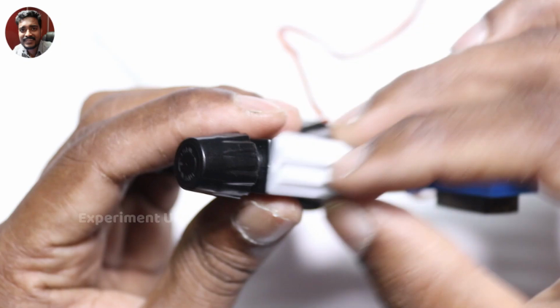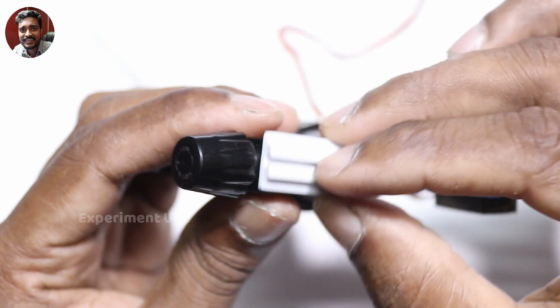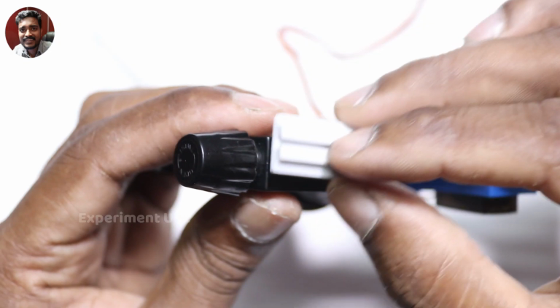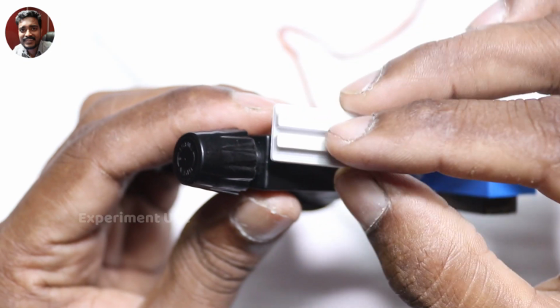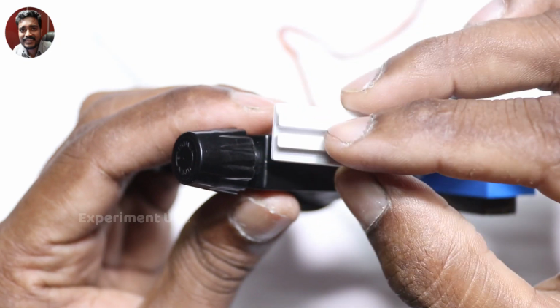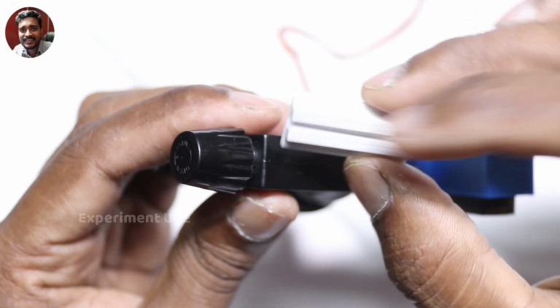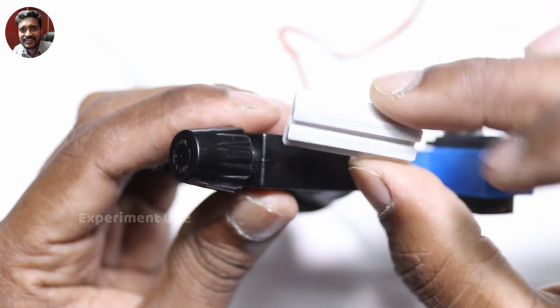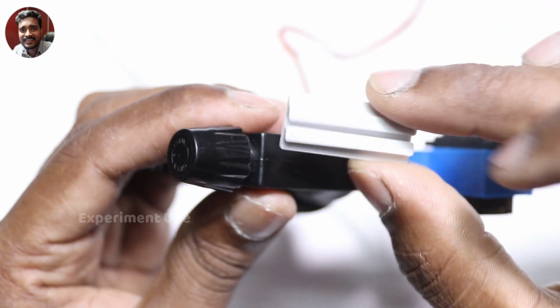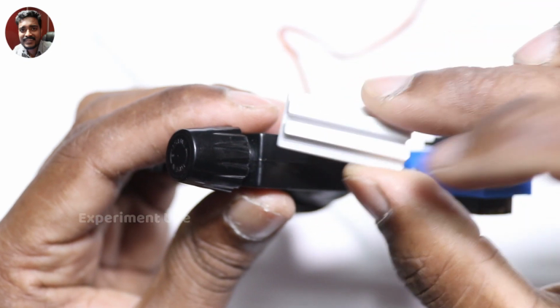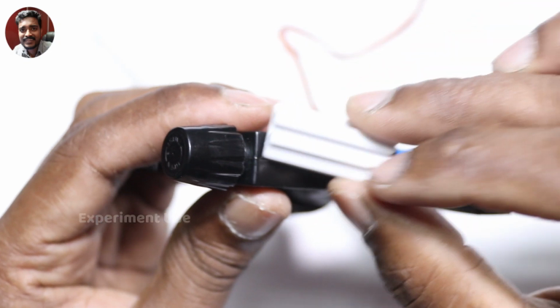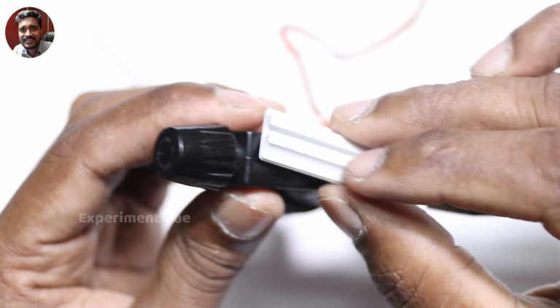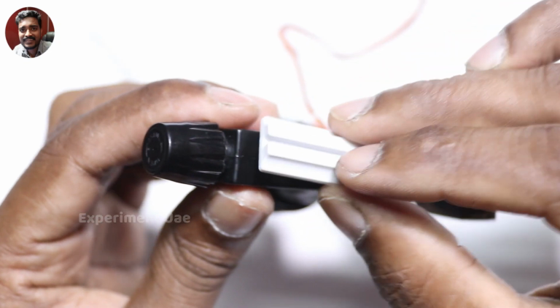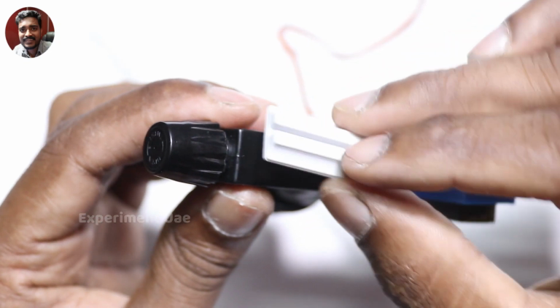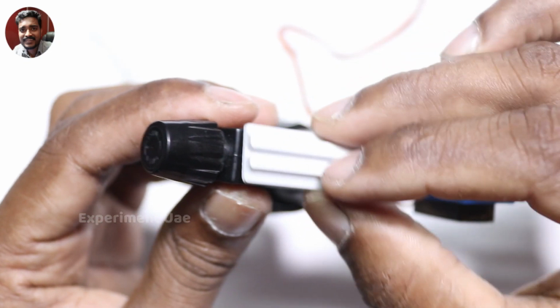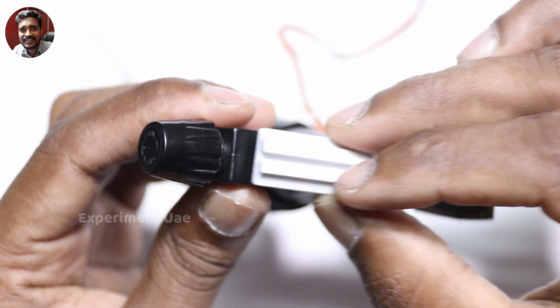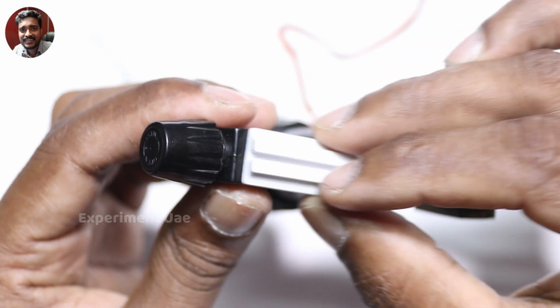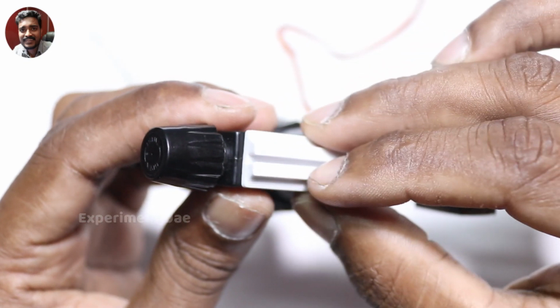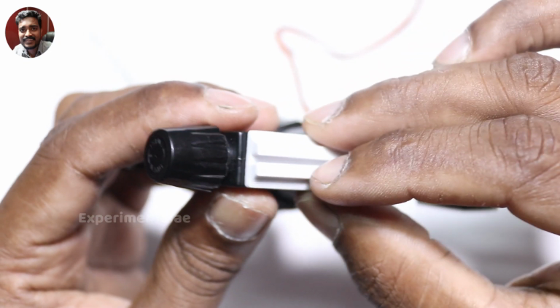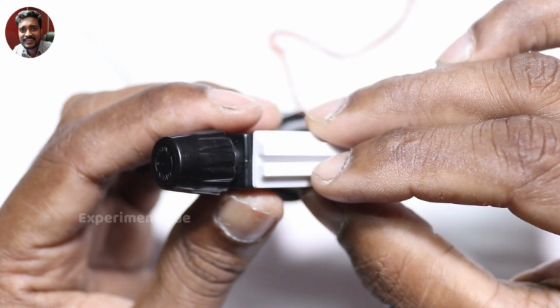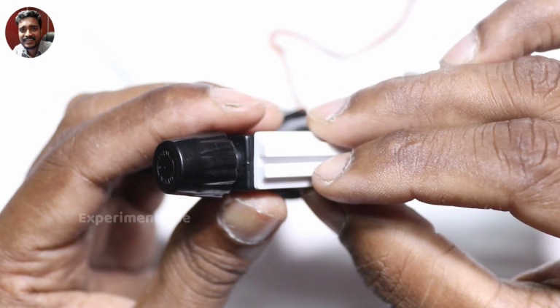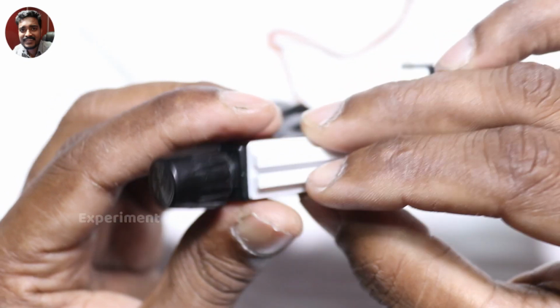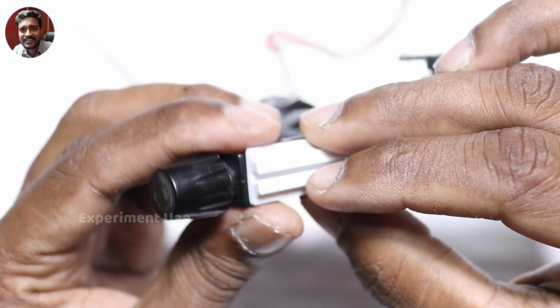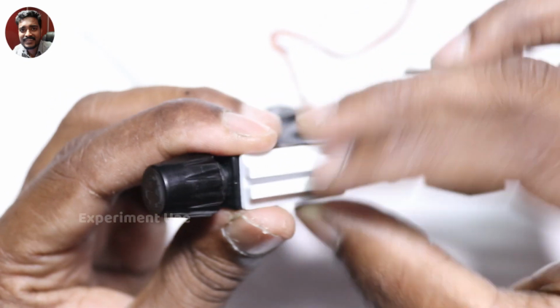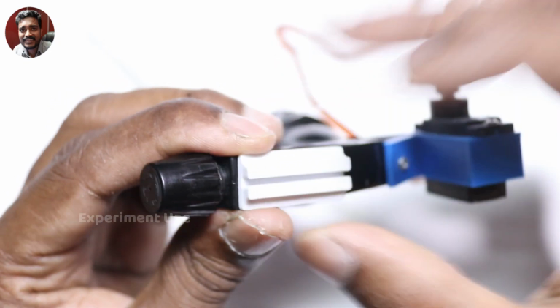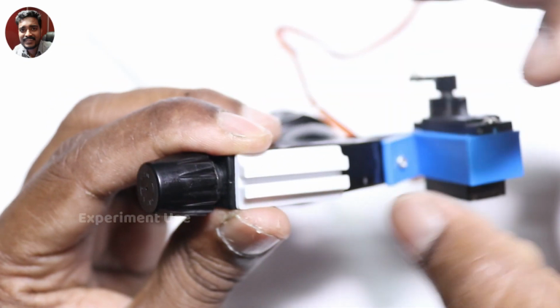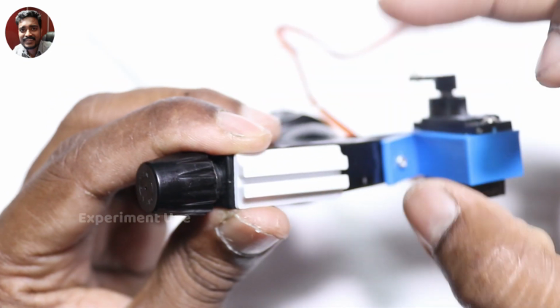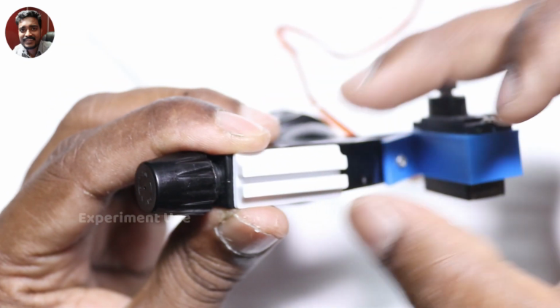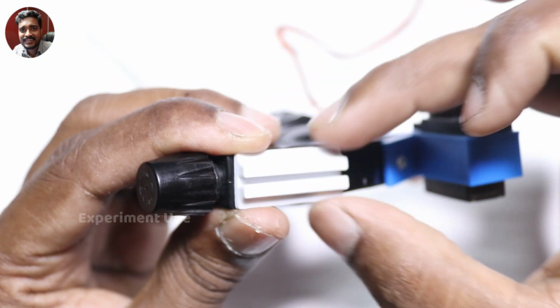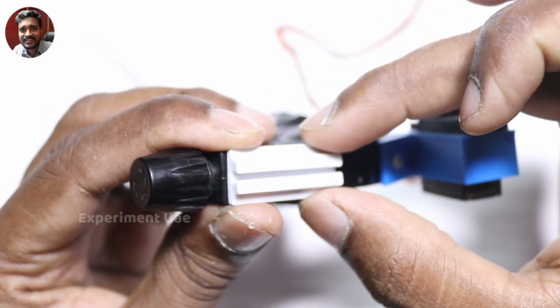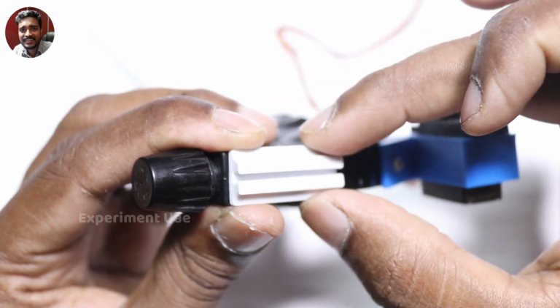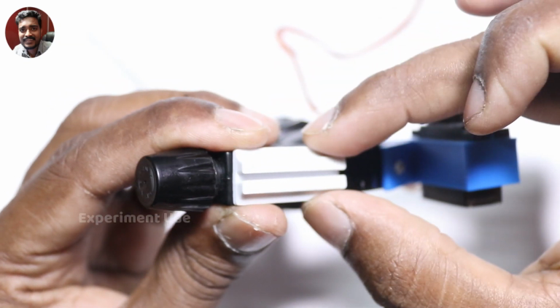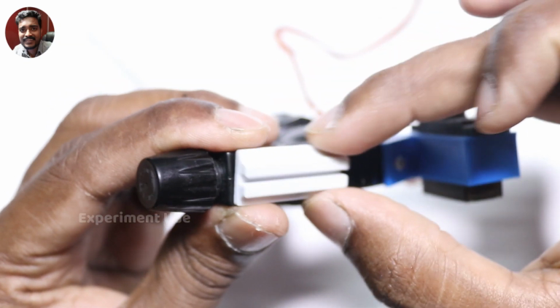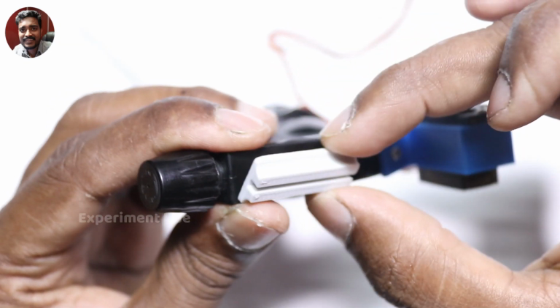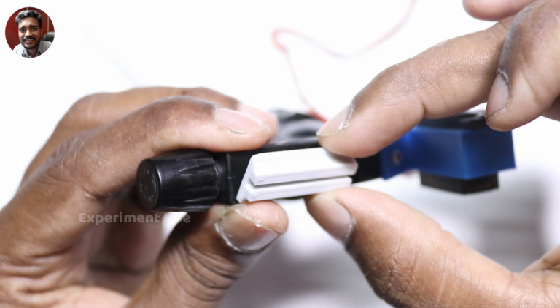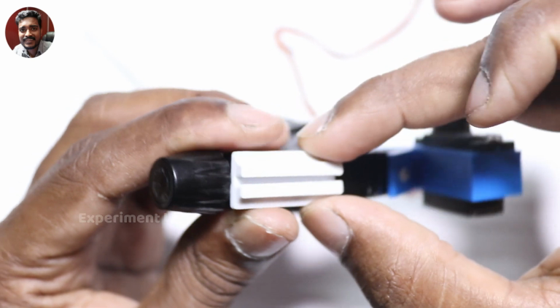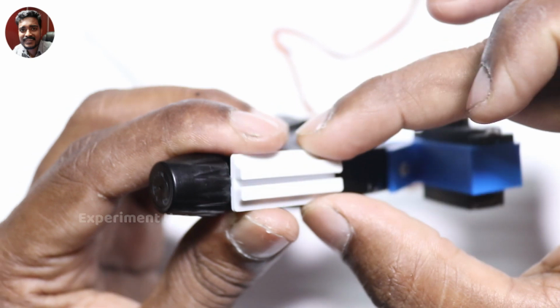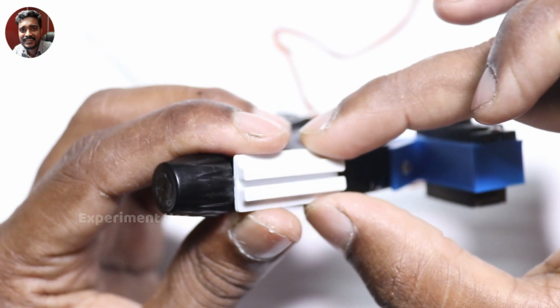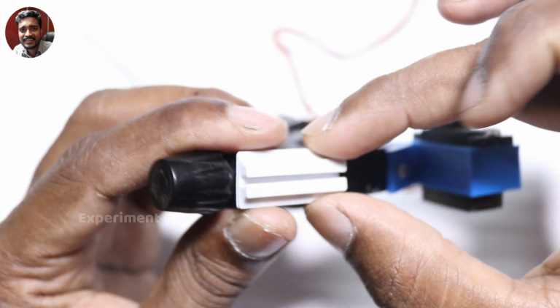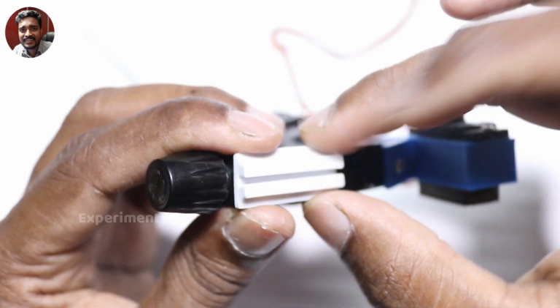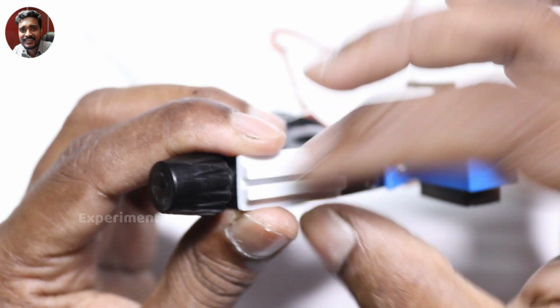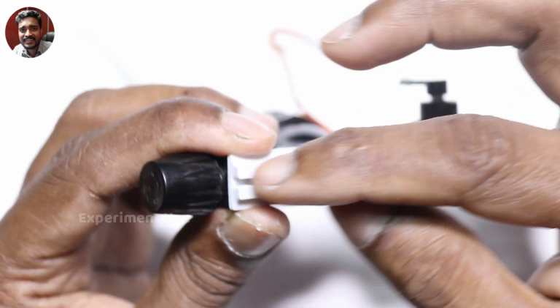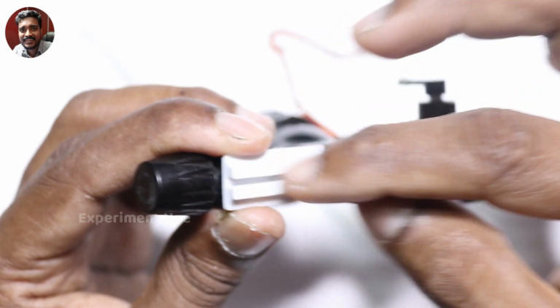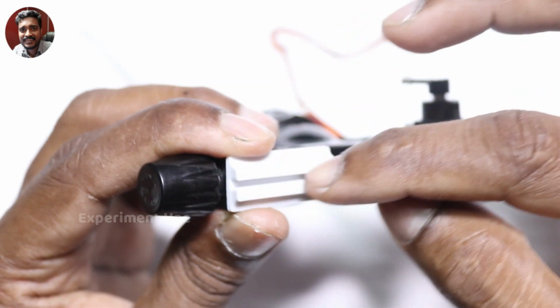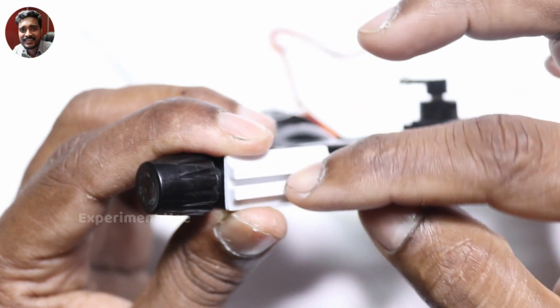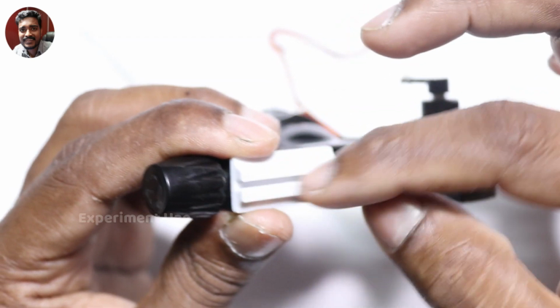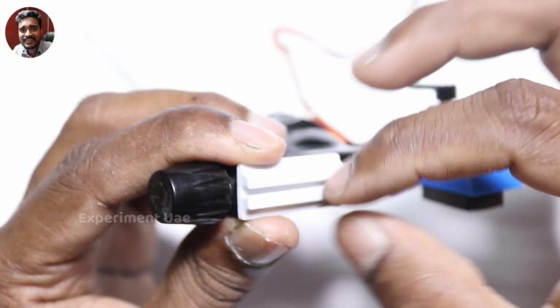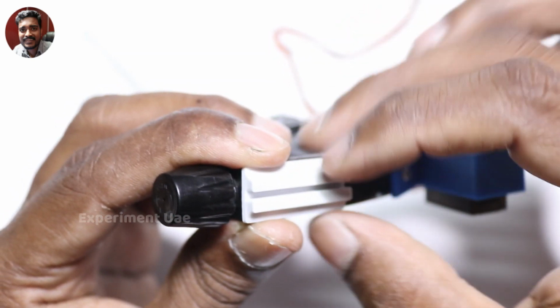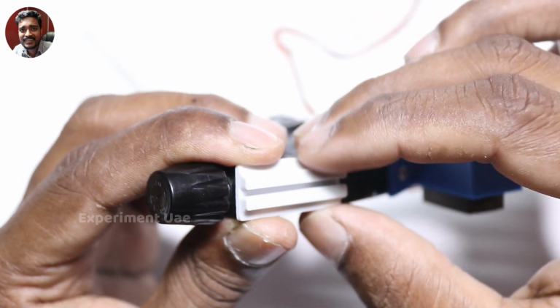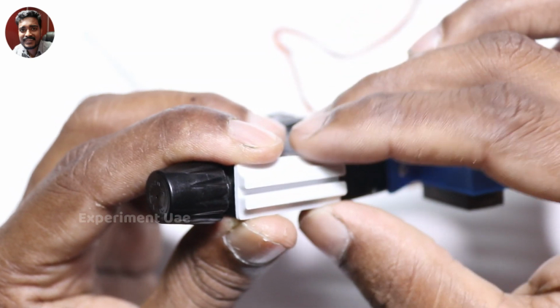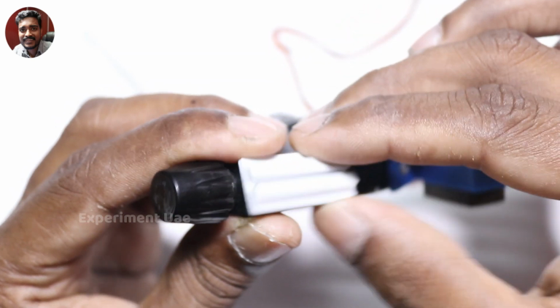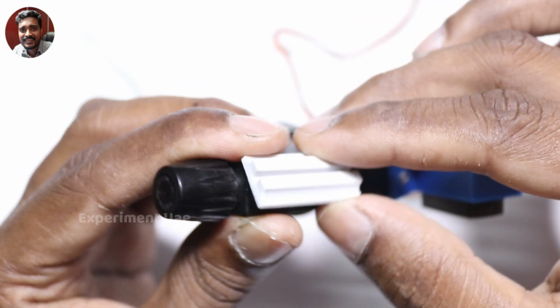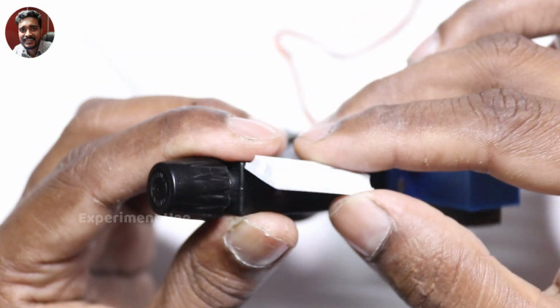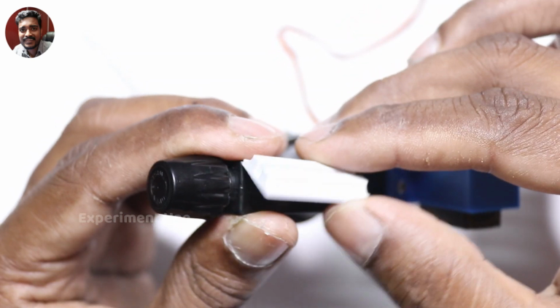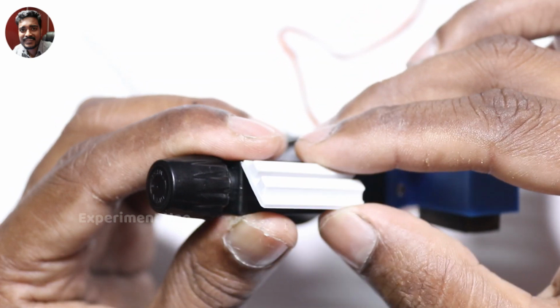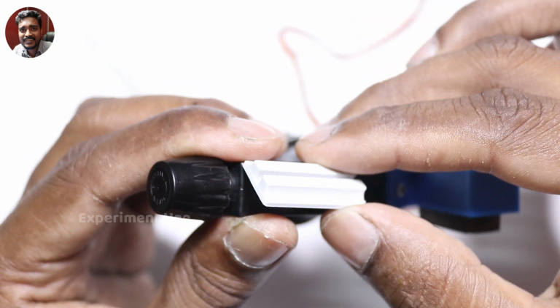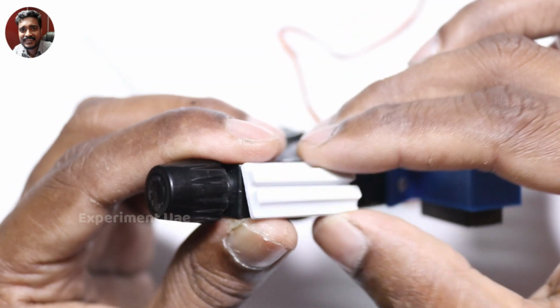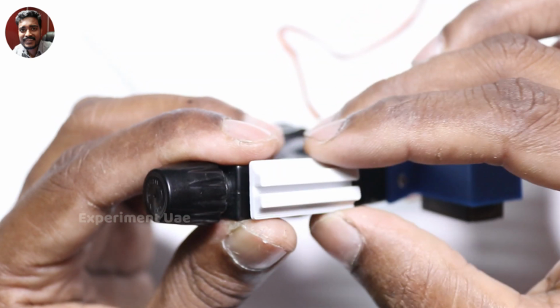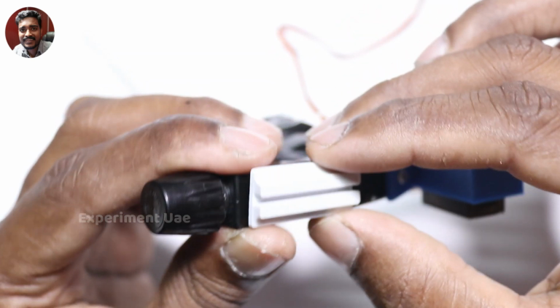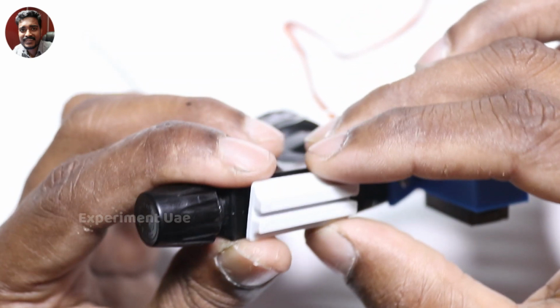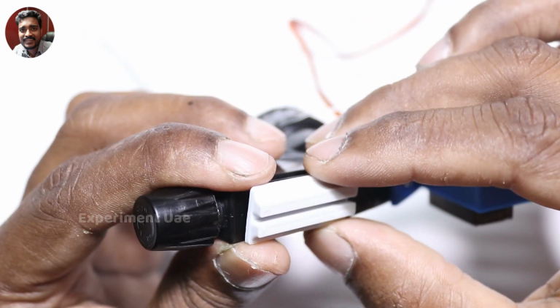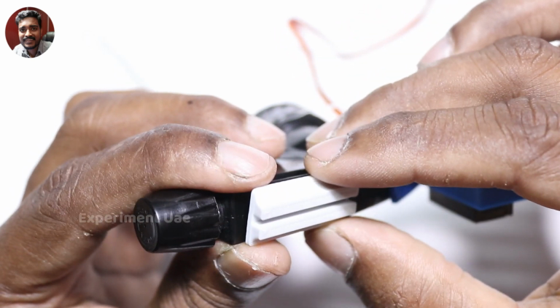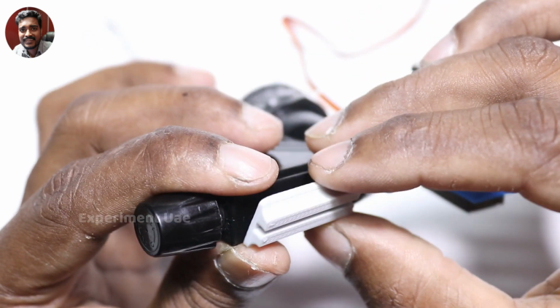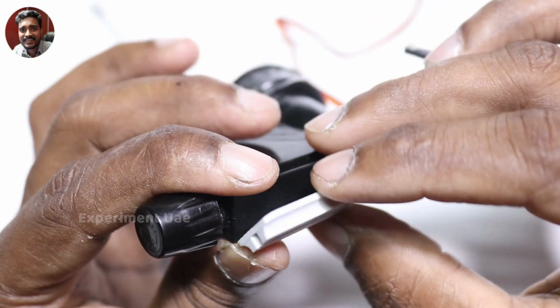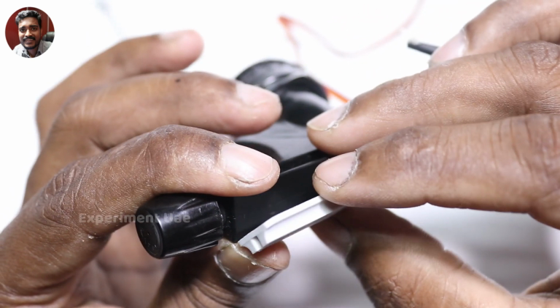This is the control board fixing with the 3D printer.